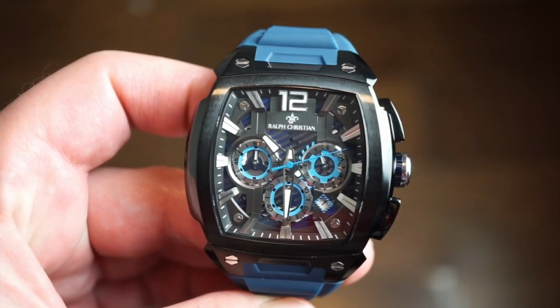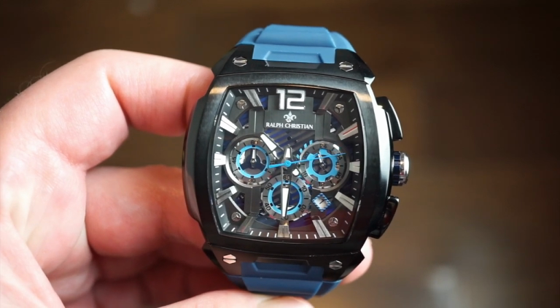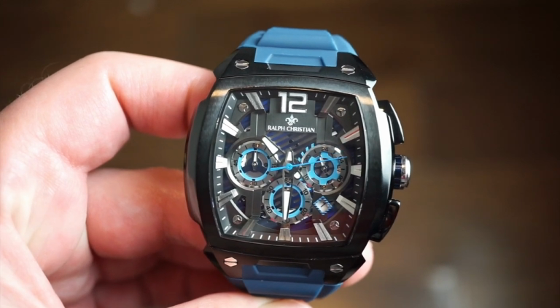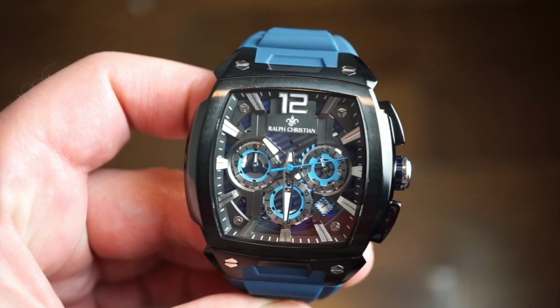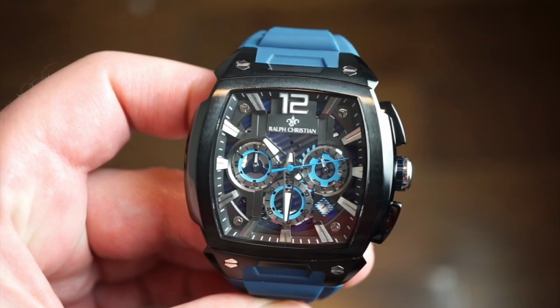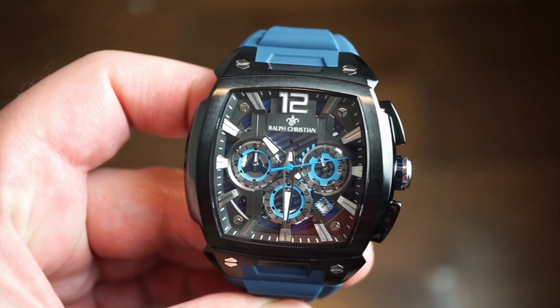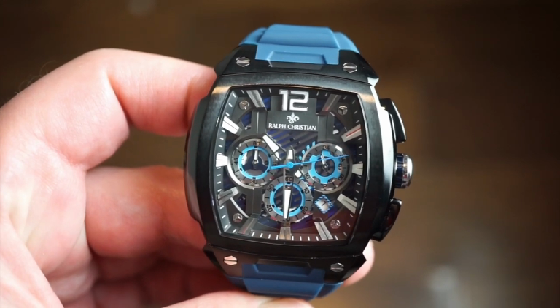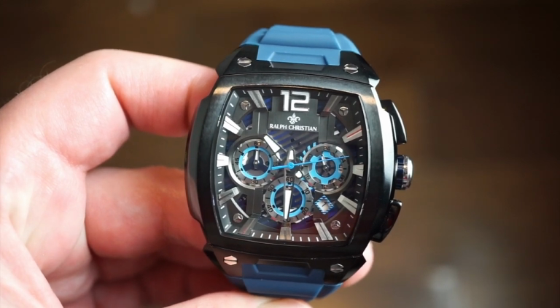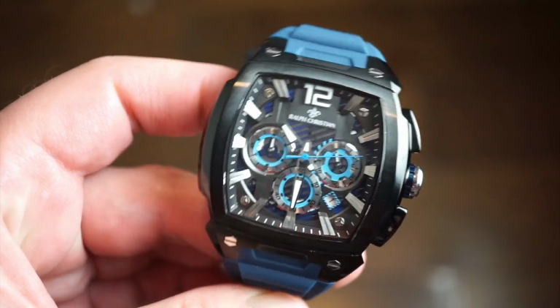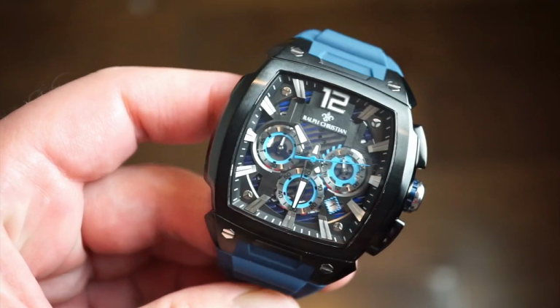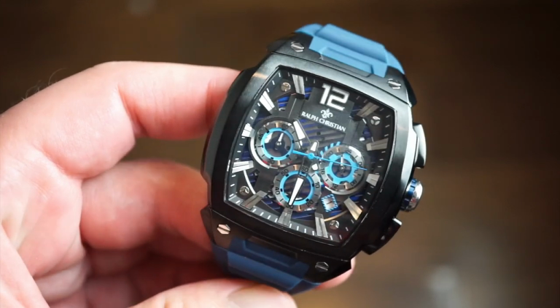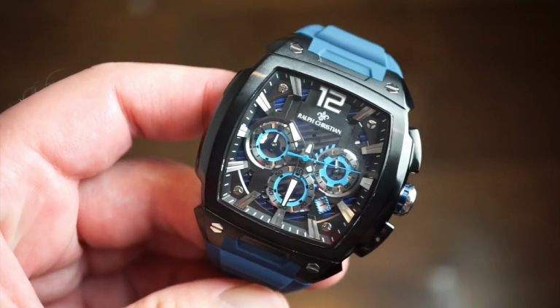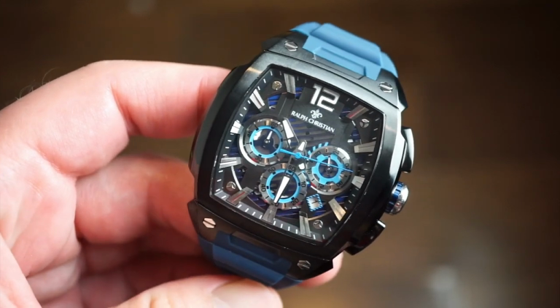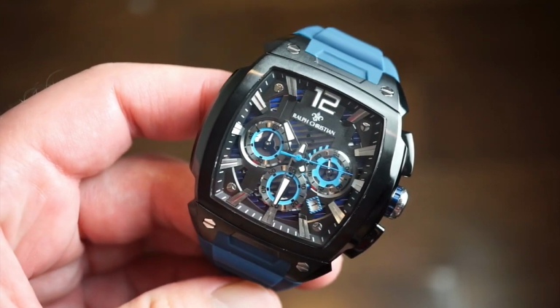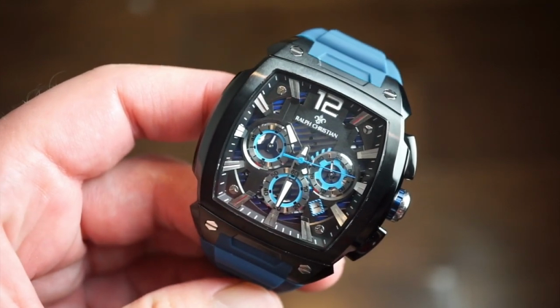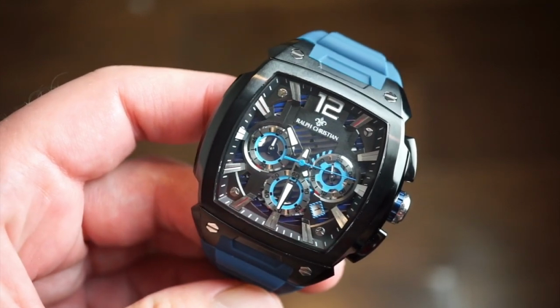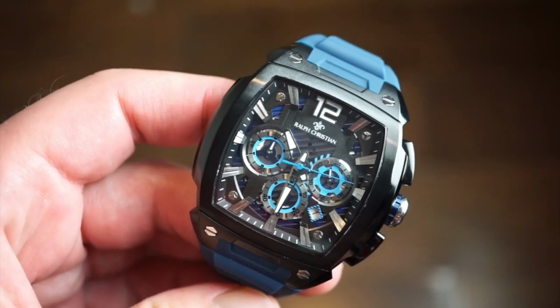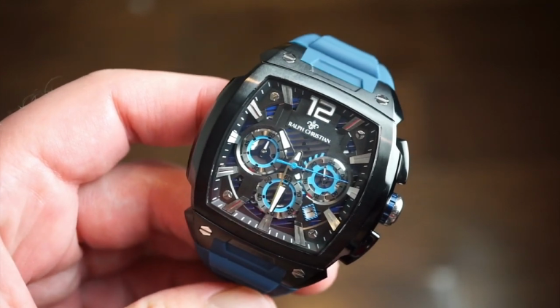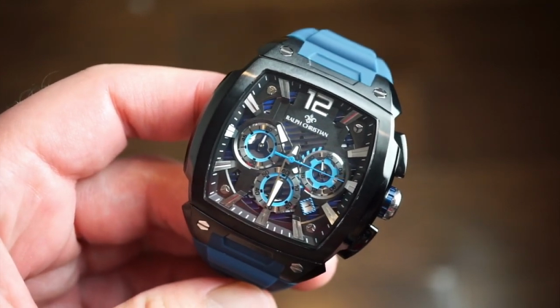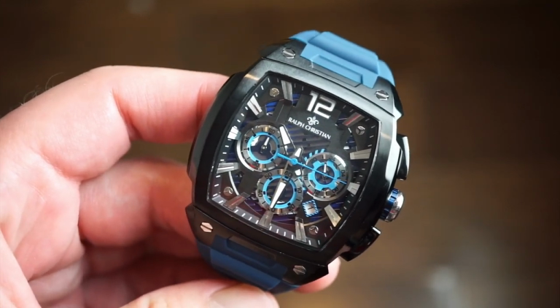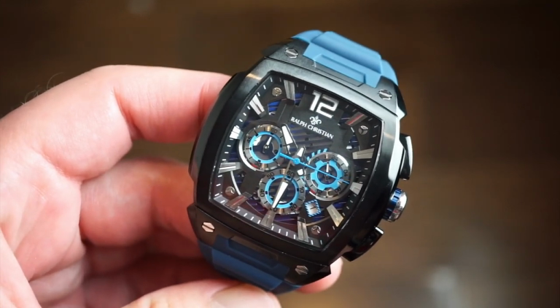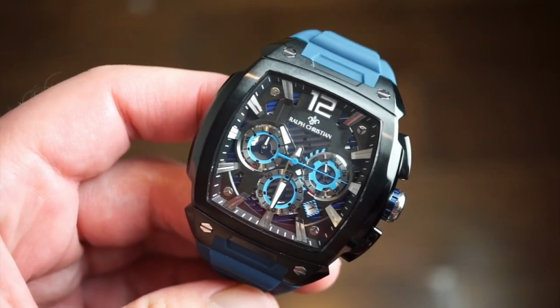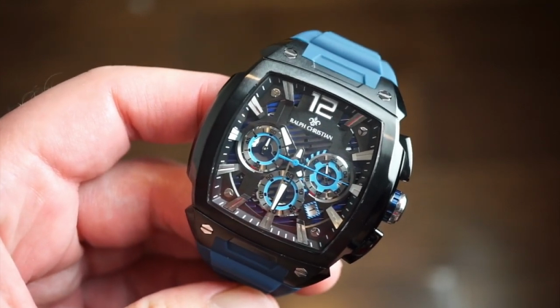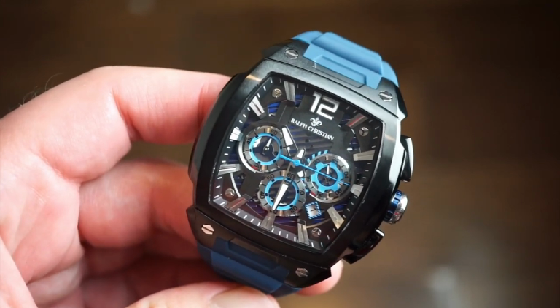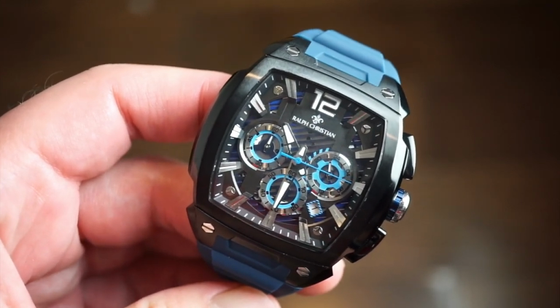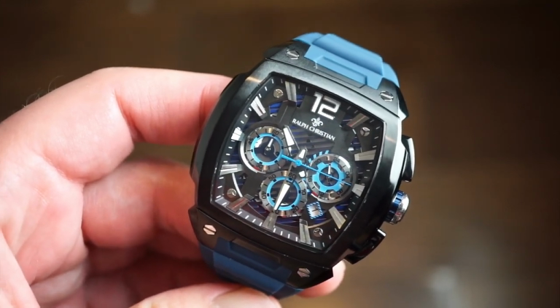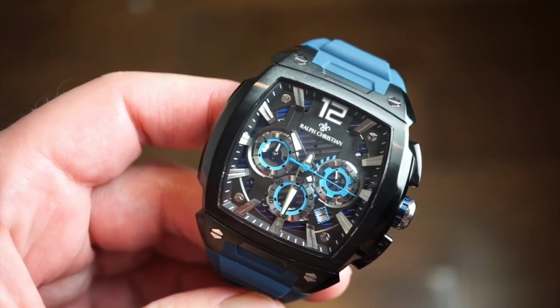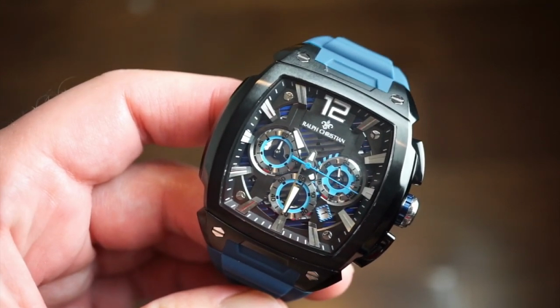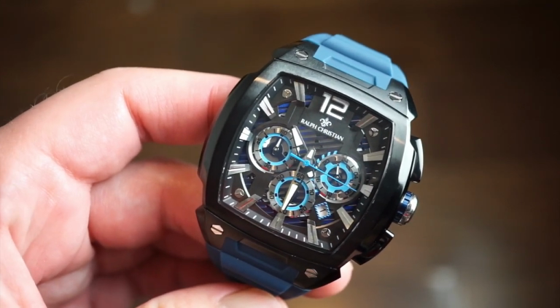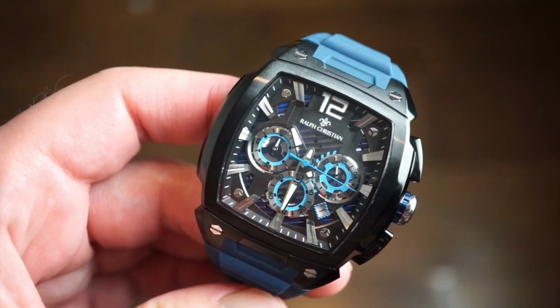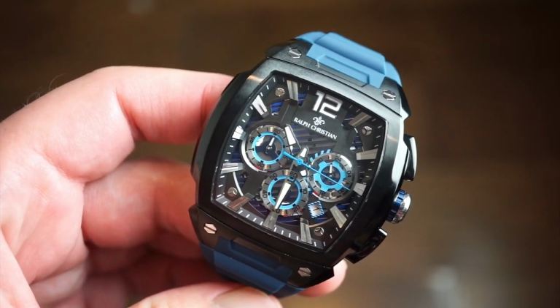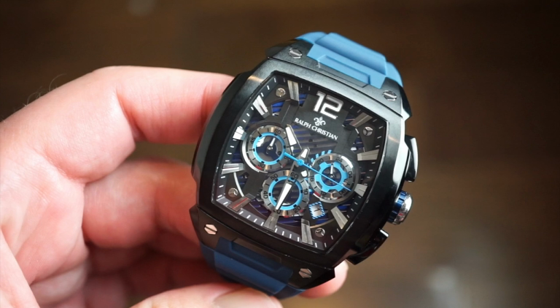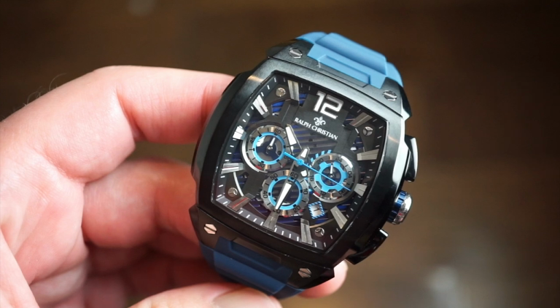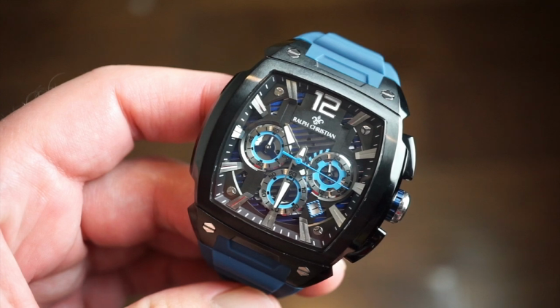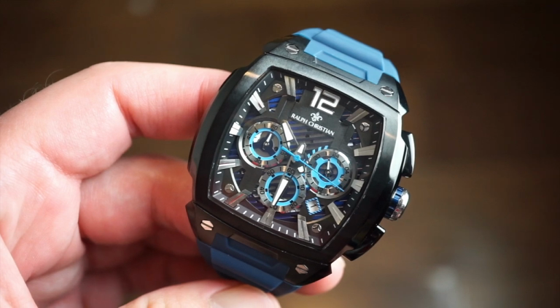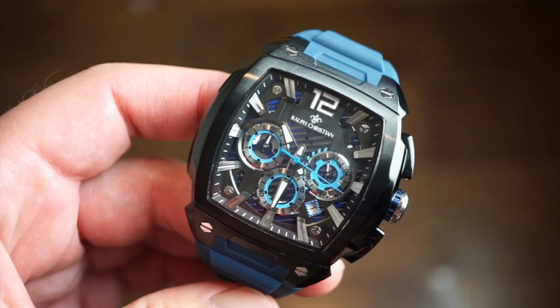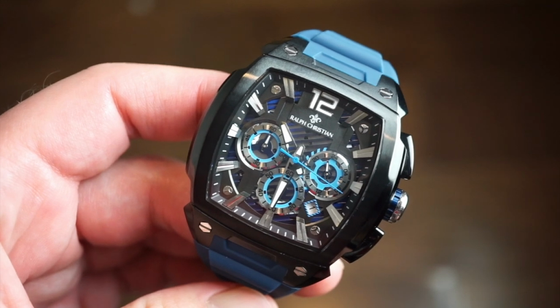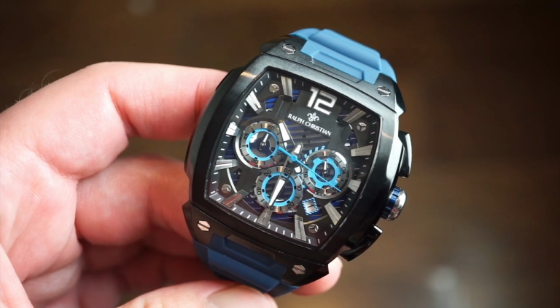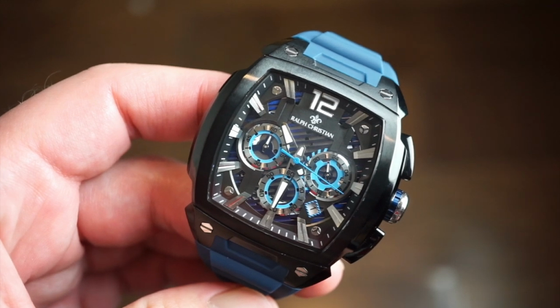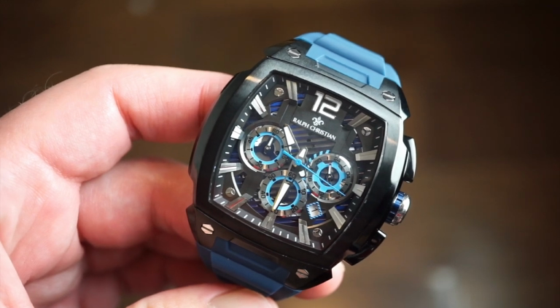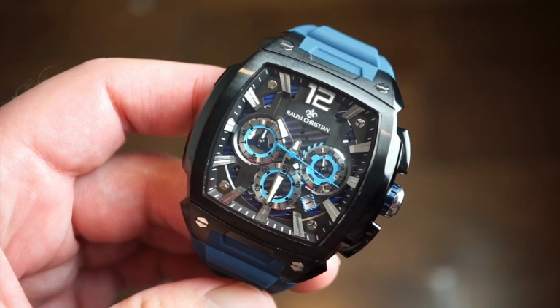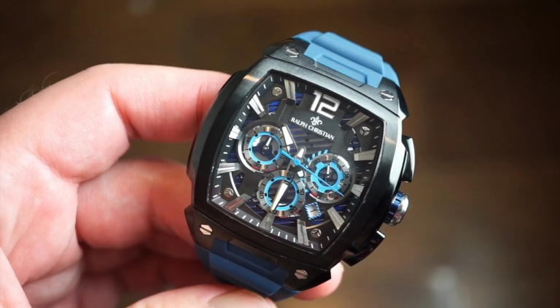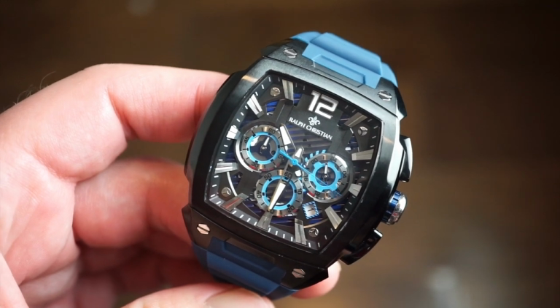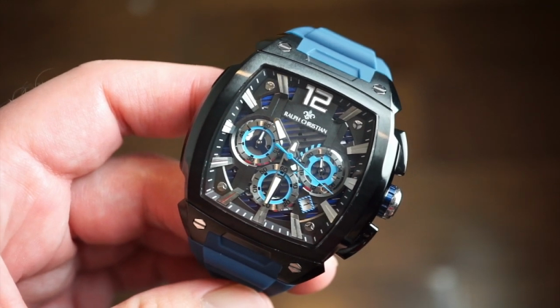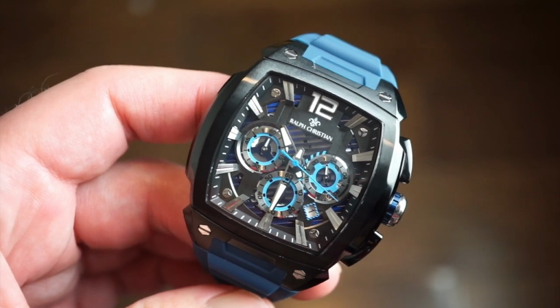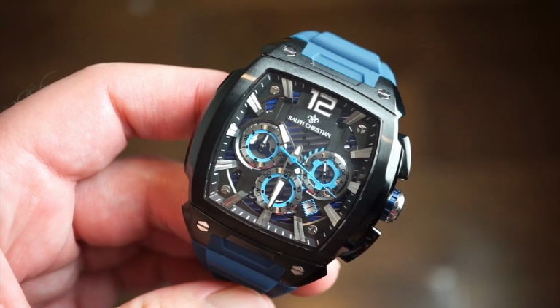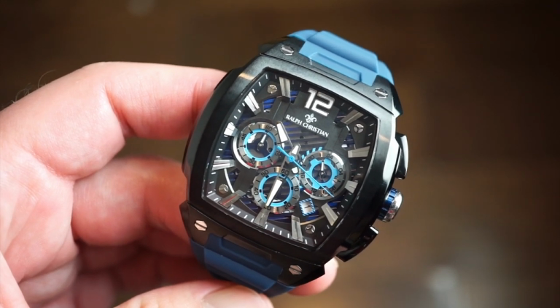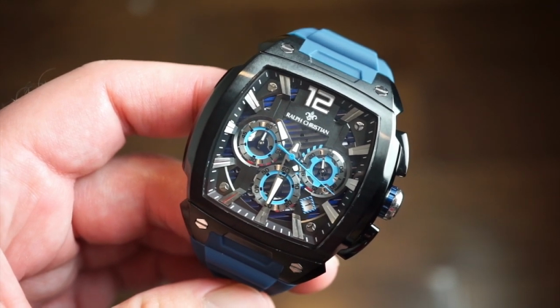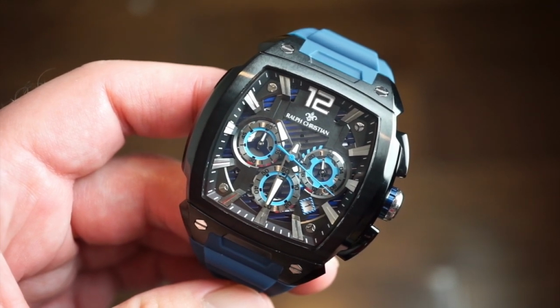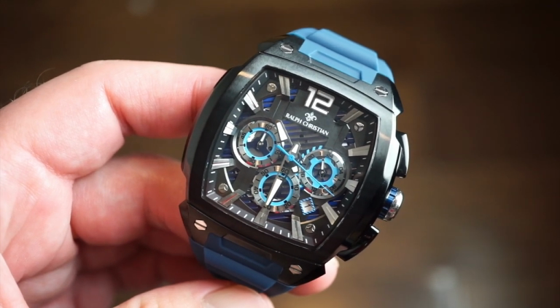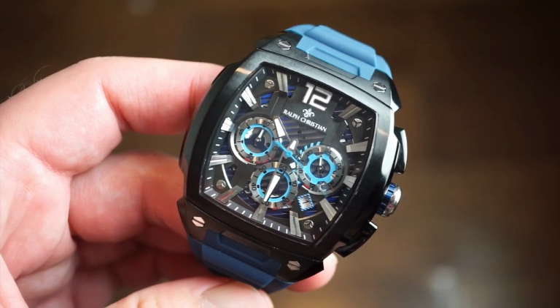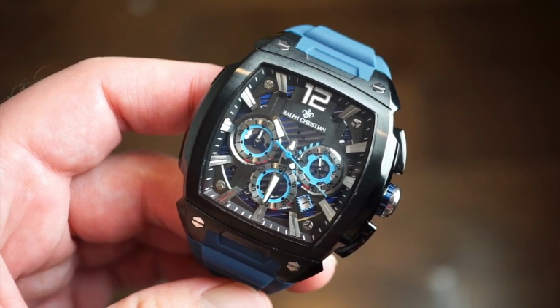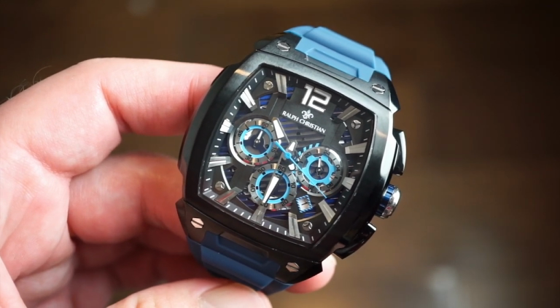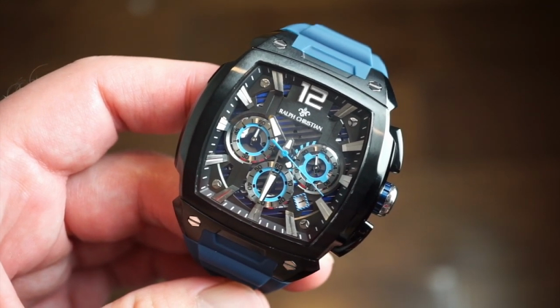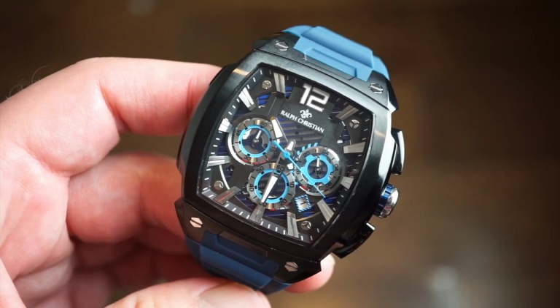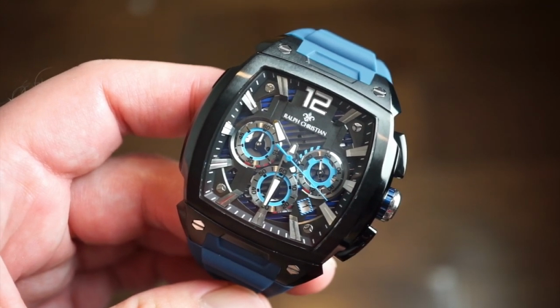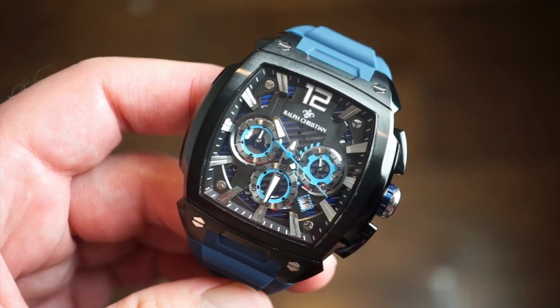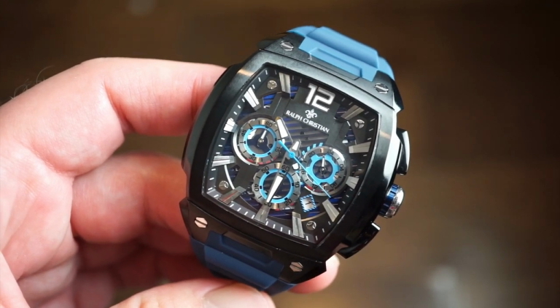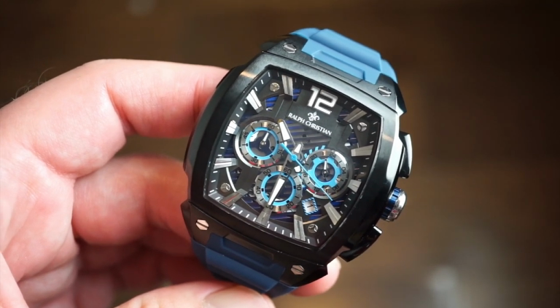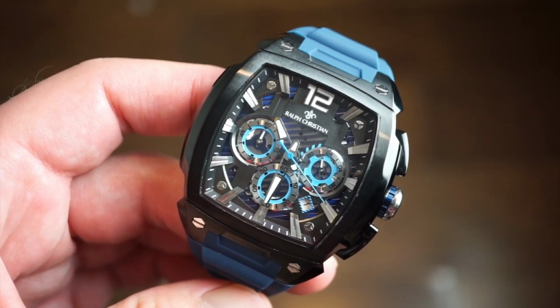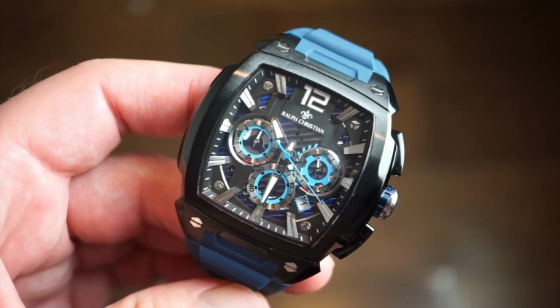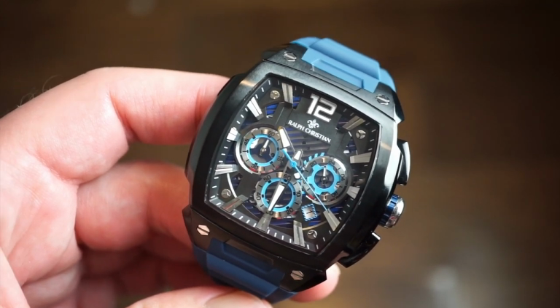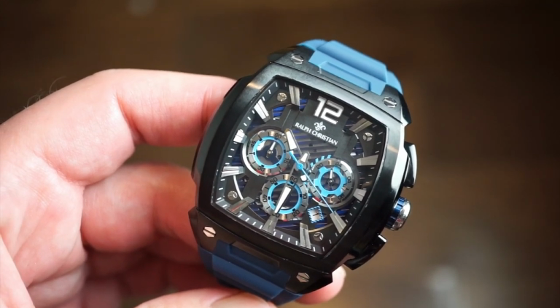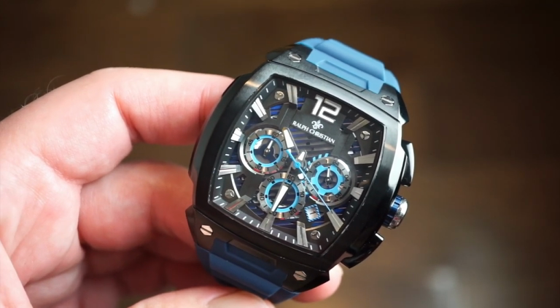I thought it was pretty cool, so we're going to take a closer look at it today. Let's get started with what's on my wrist, then we'll take a look at the packaging — it's pretty much the same but they added a new dust bag, which is kind of cool.